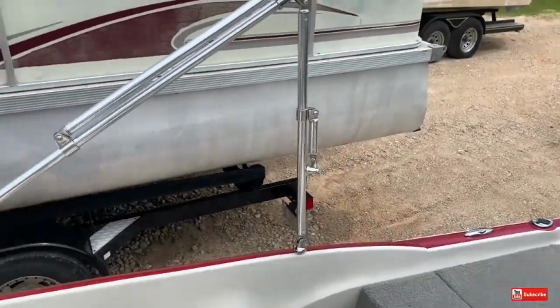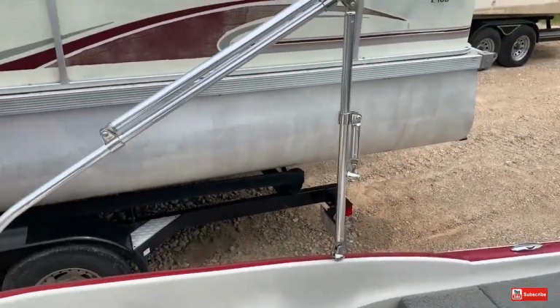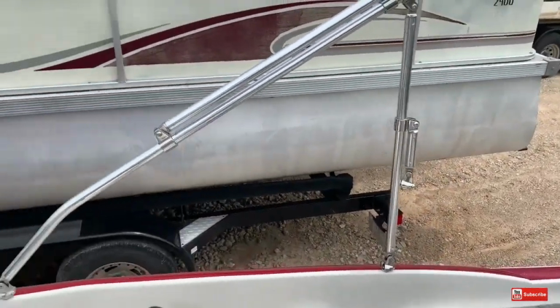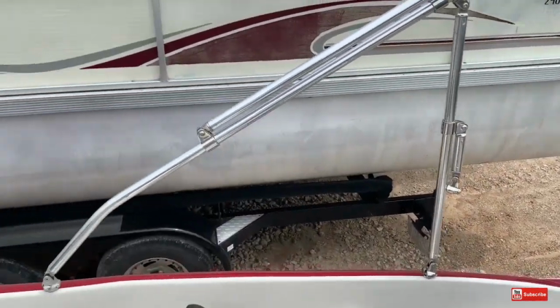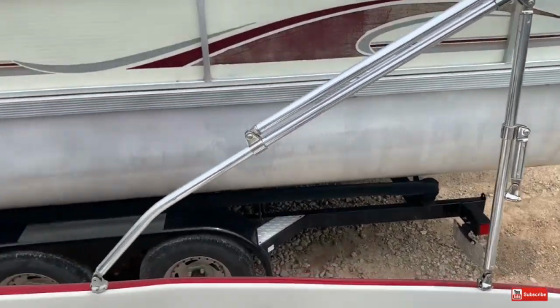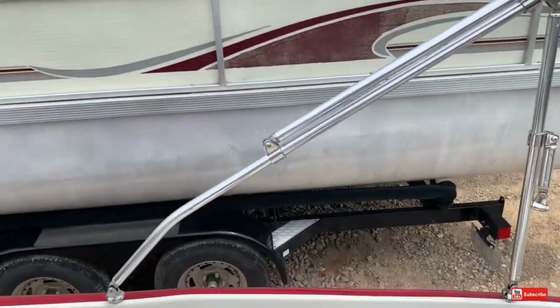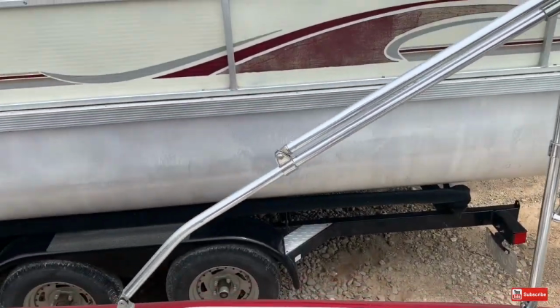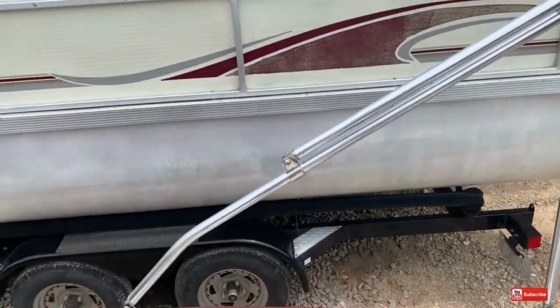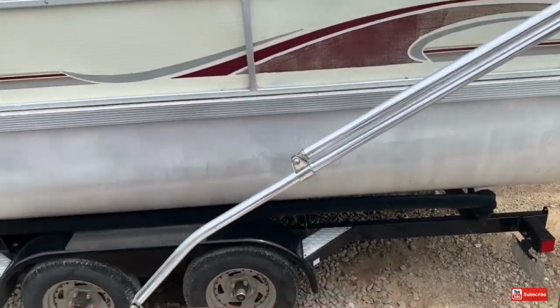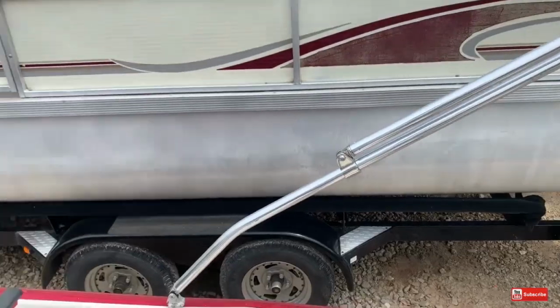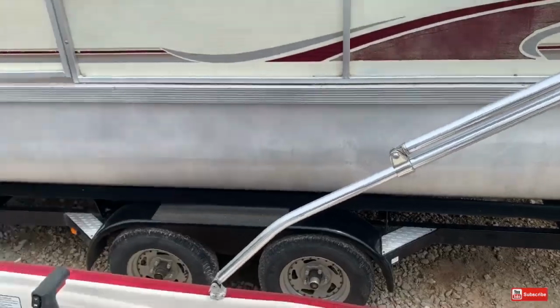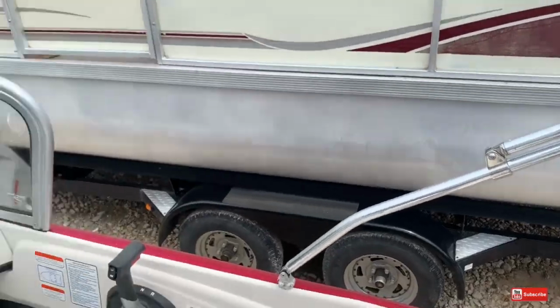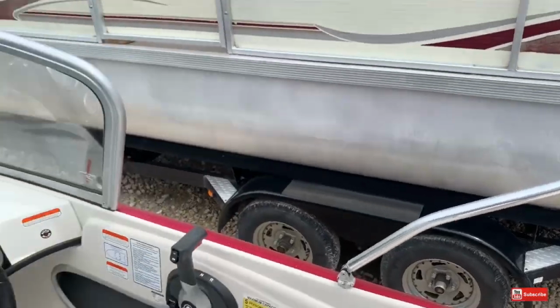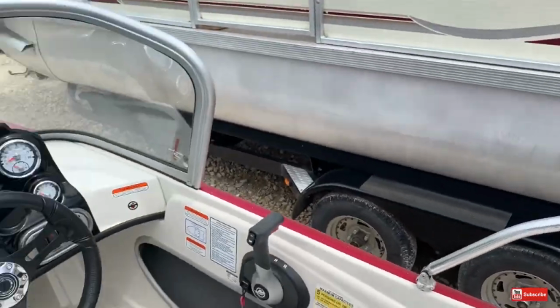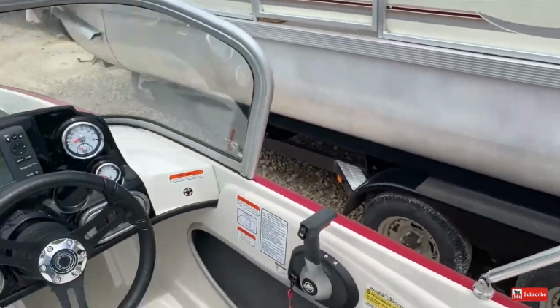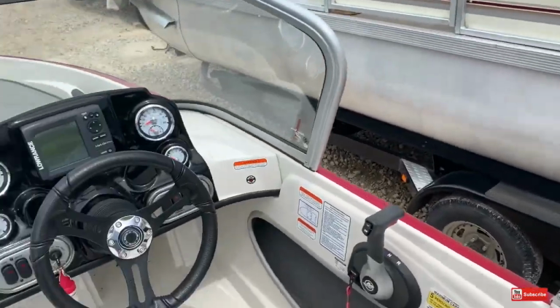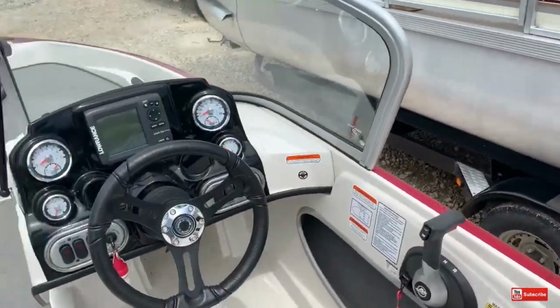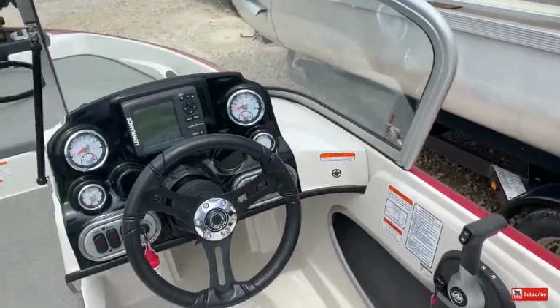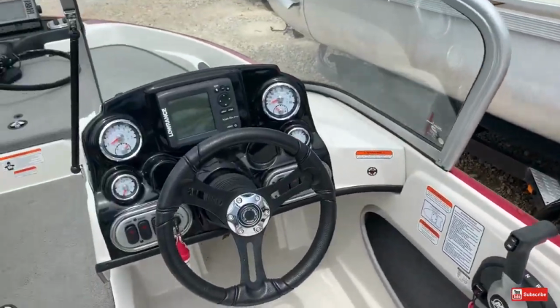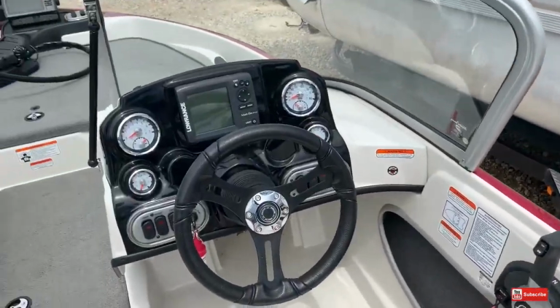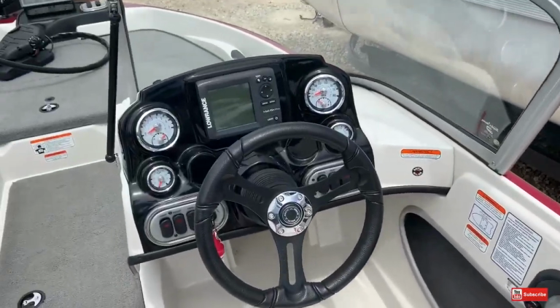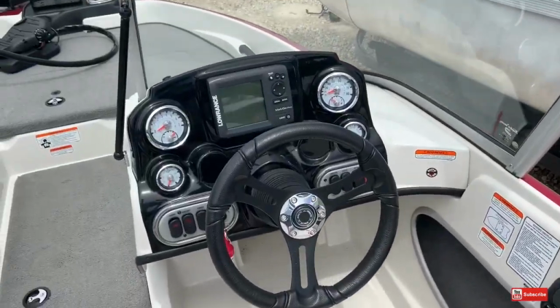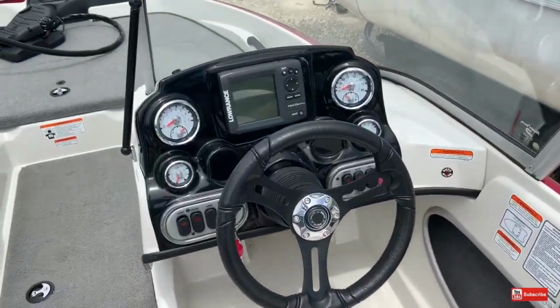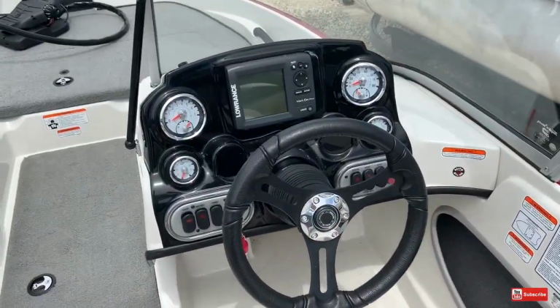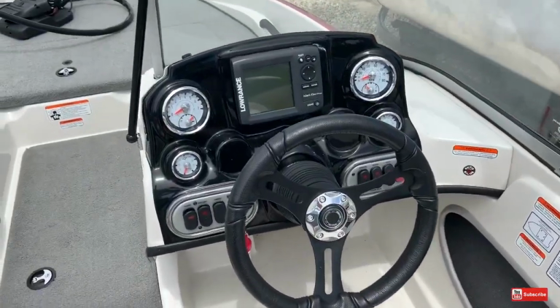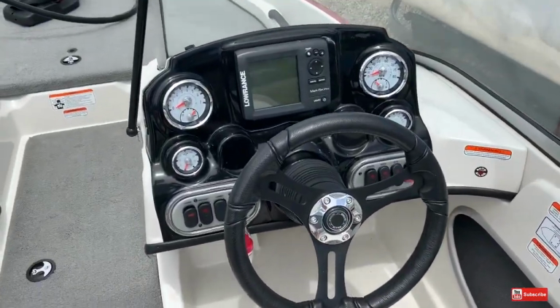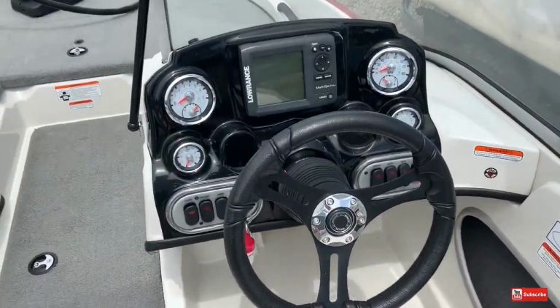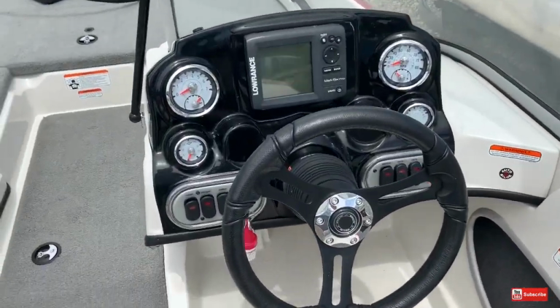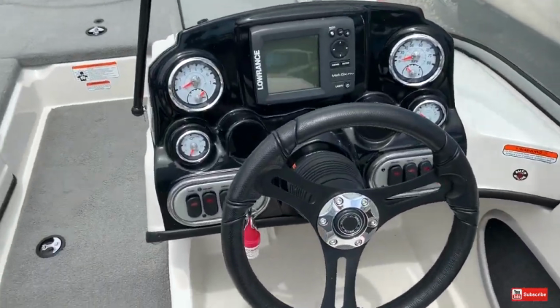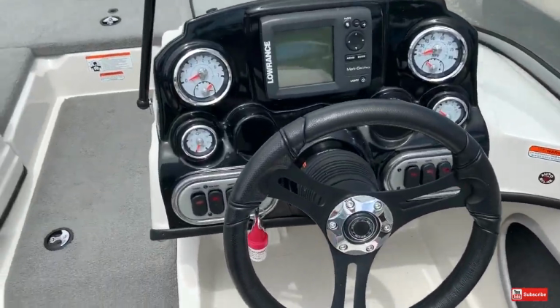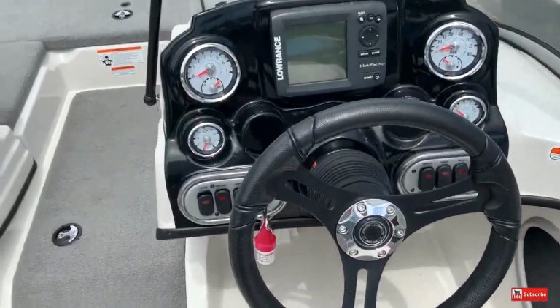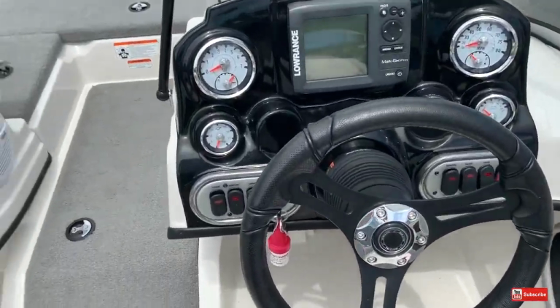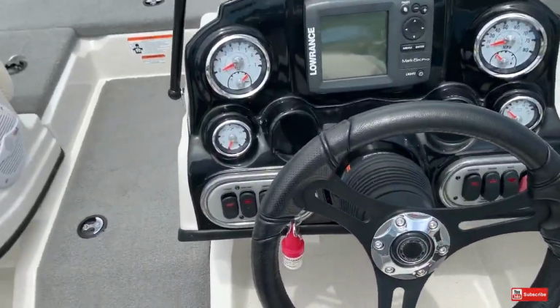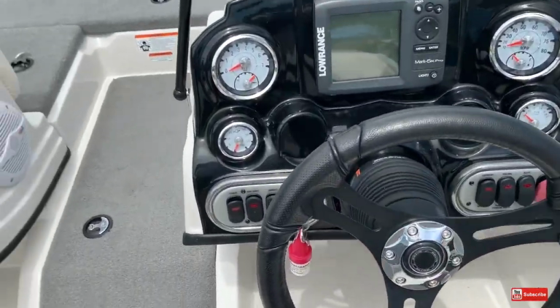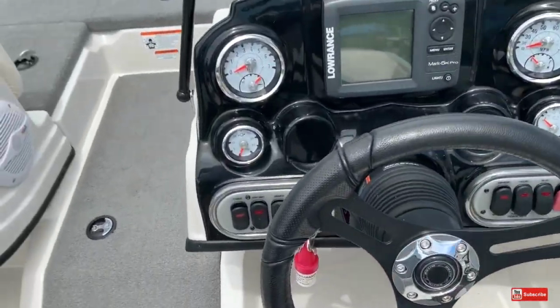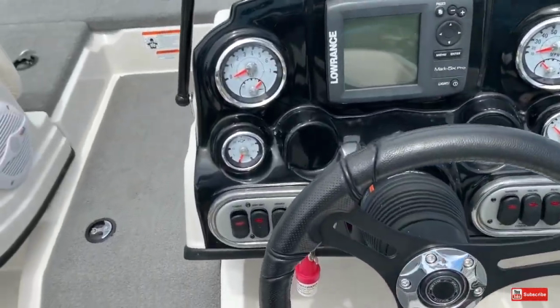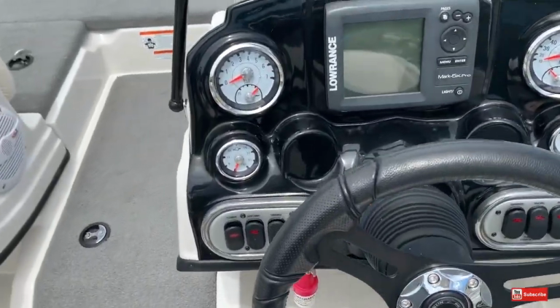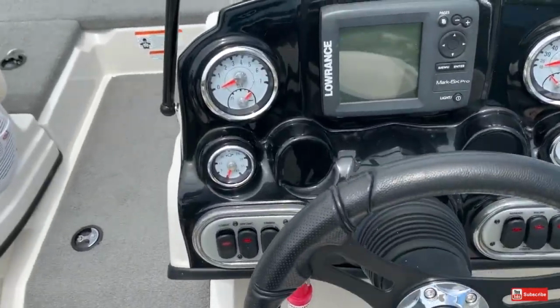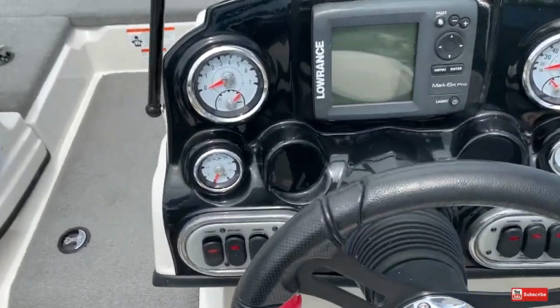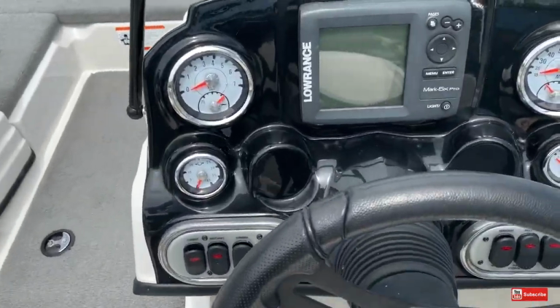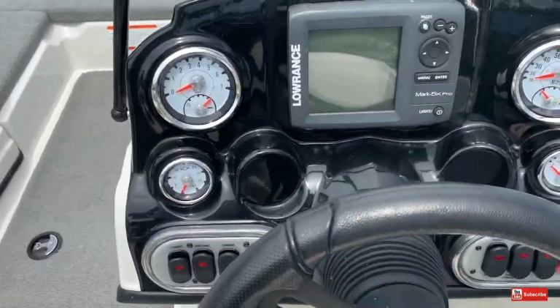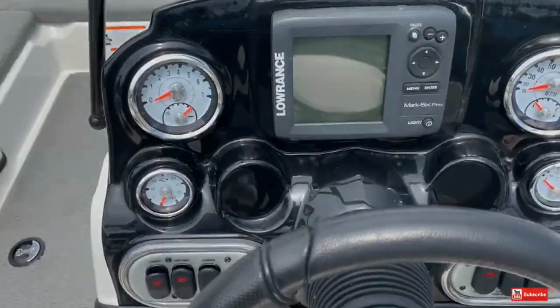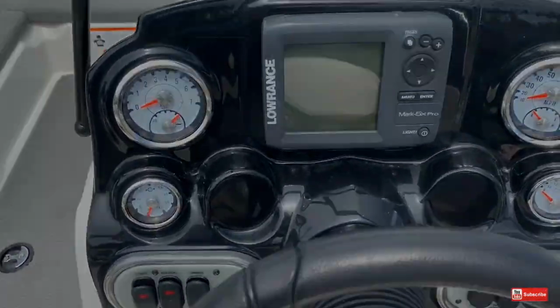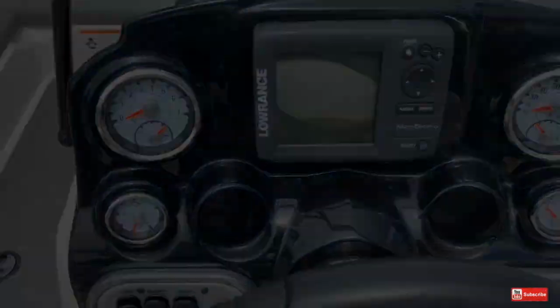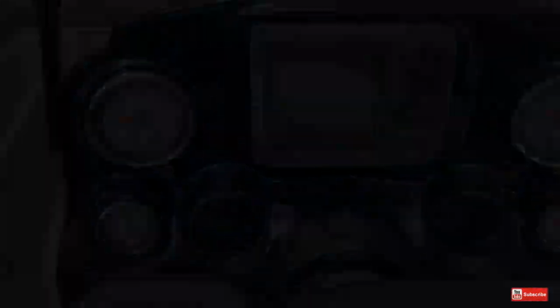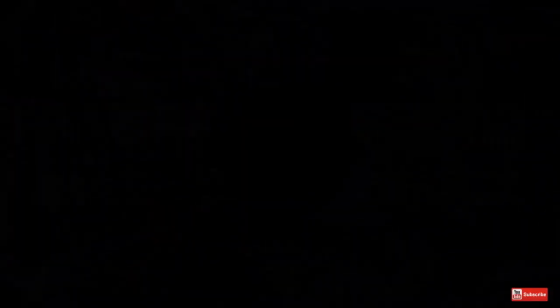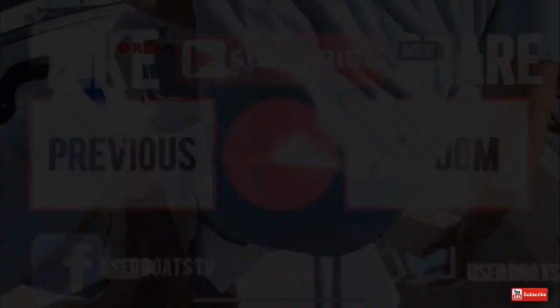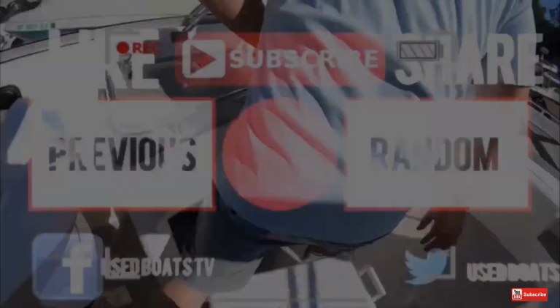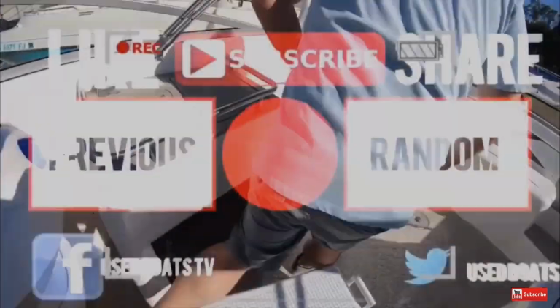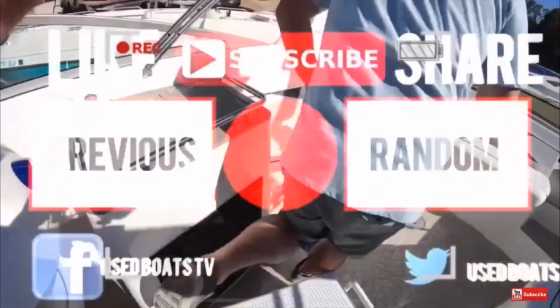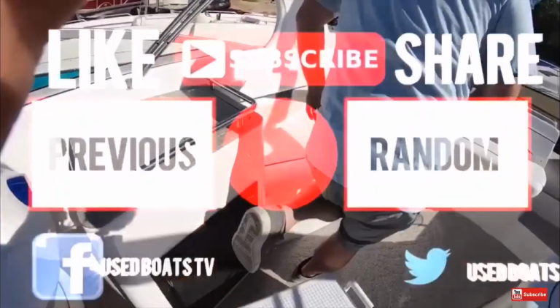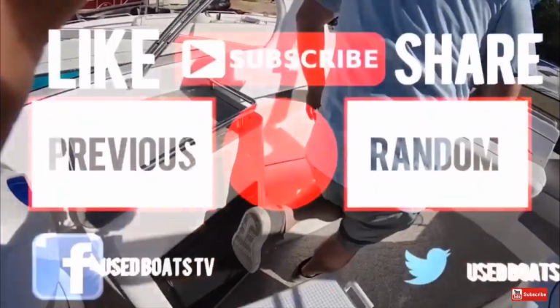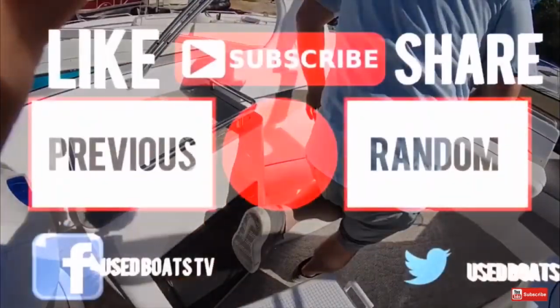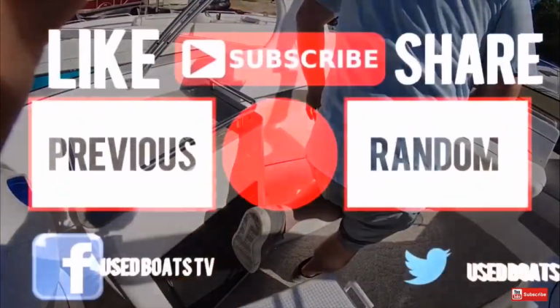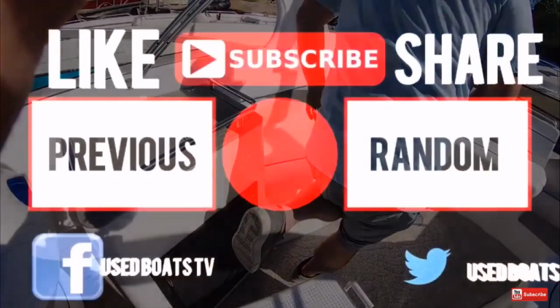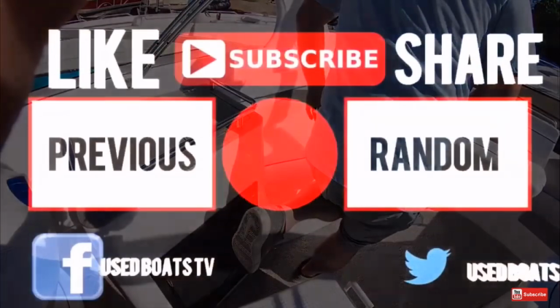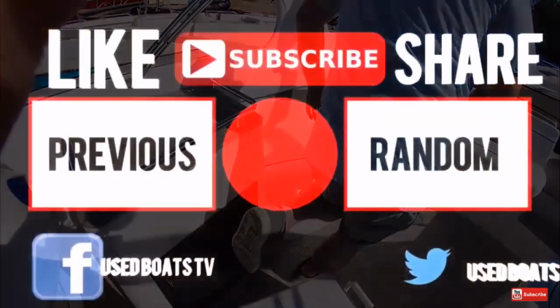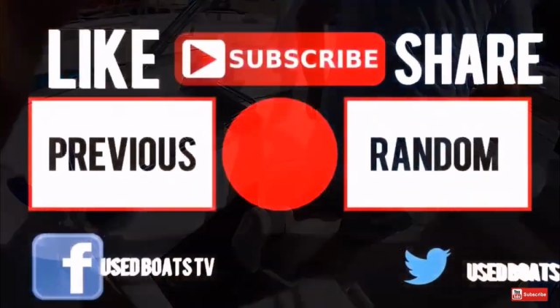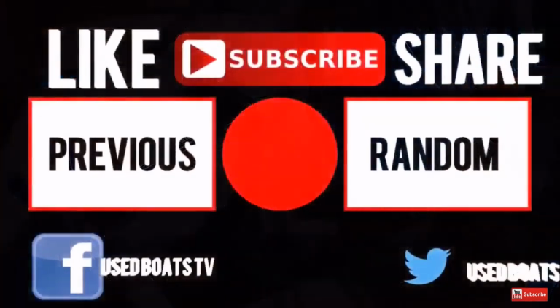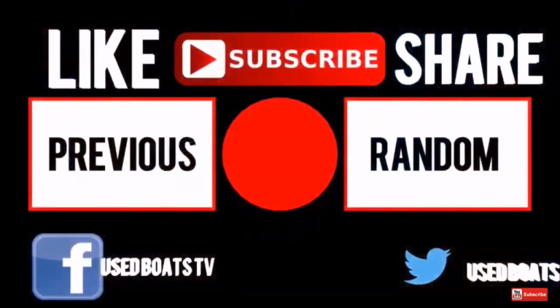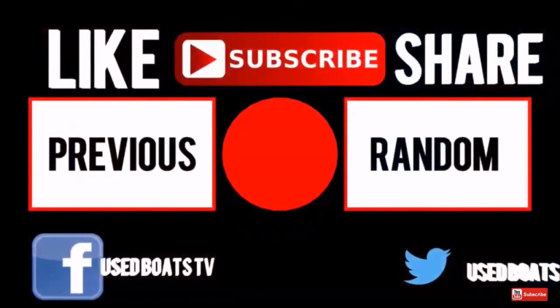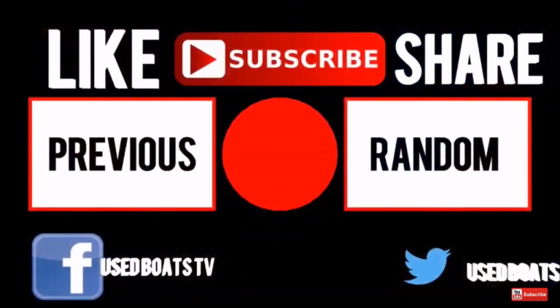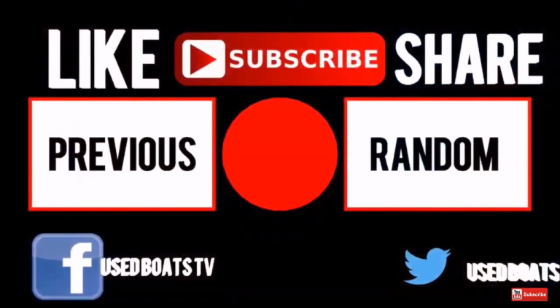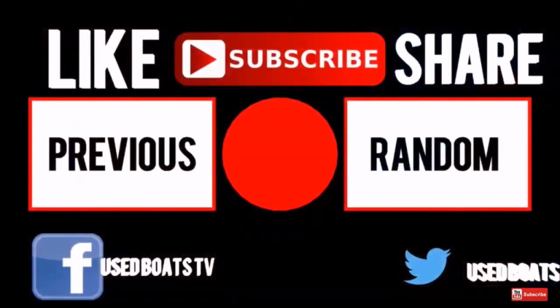Well, my name is Brandon. Appreciate the opportunity to show you this boat. See you on the water!